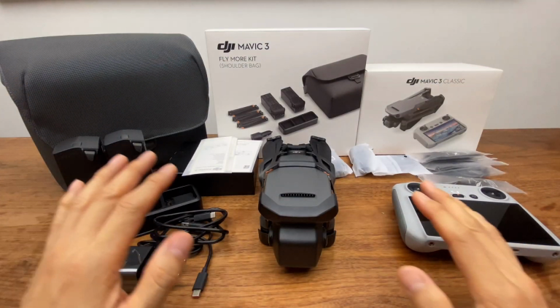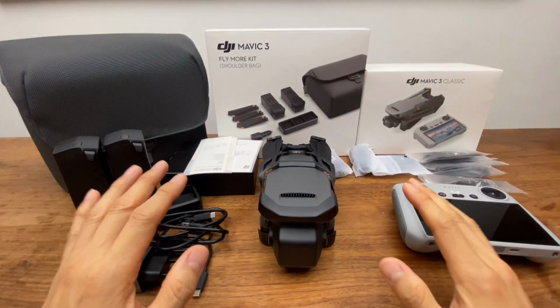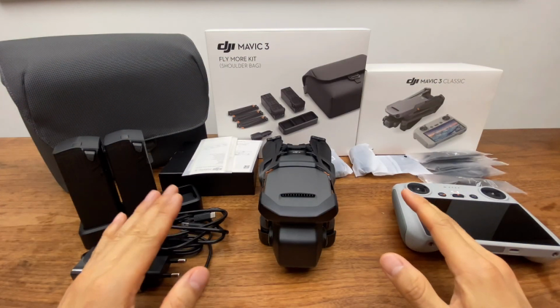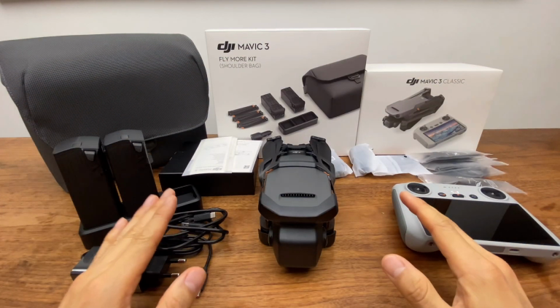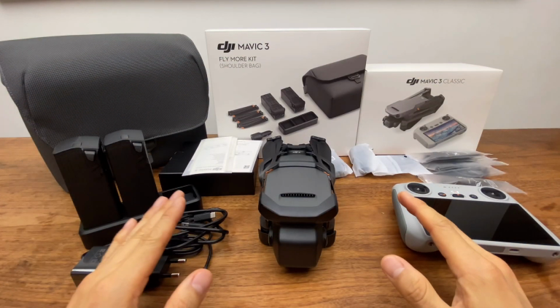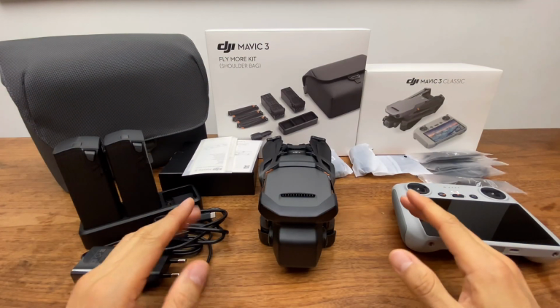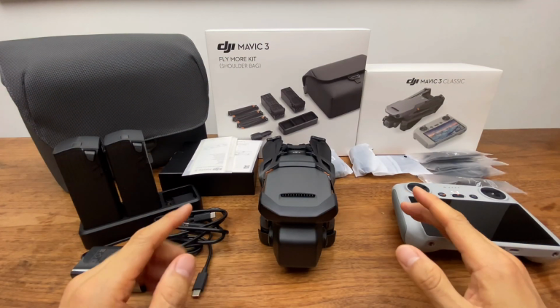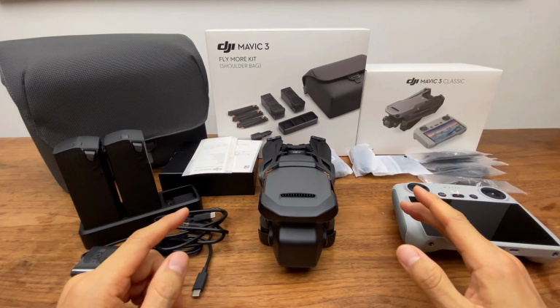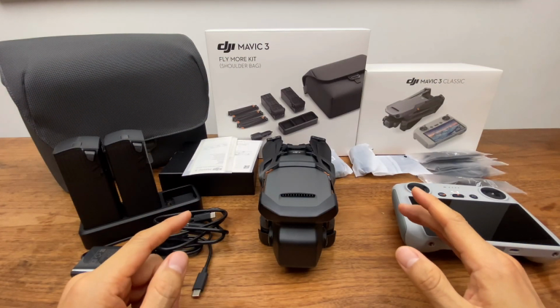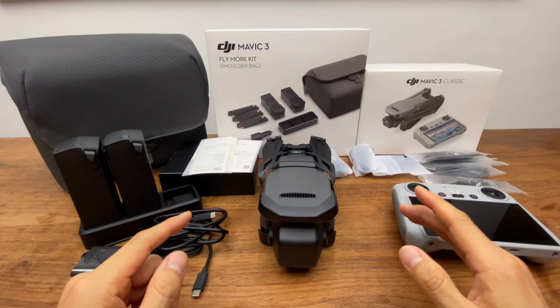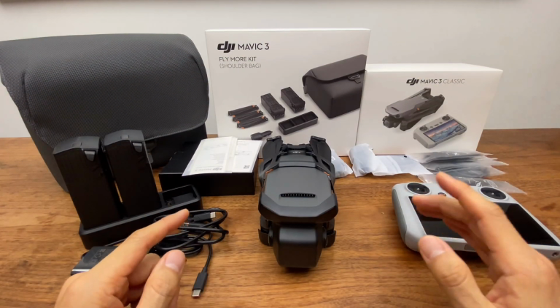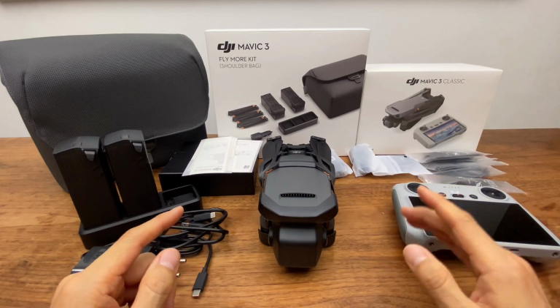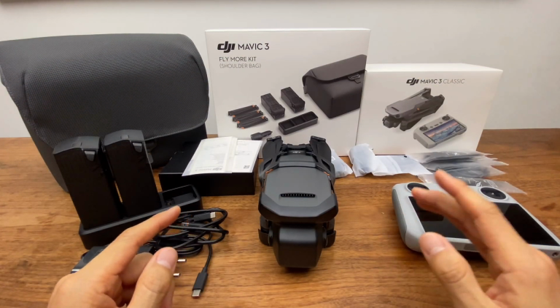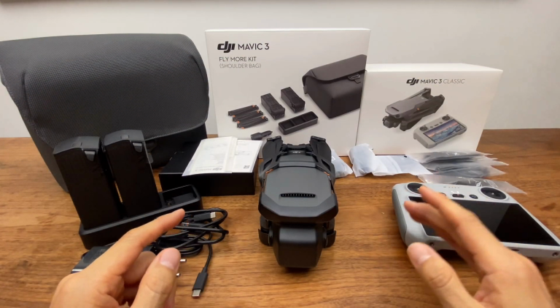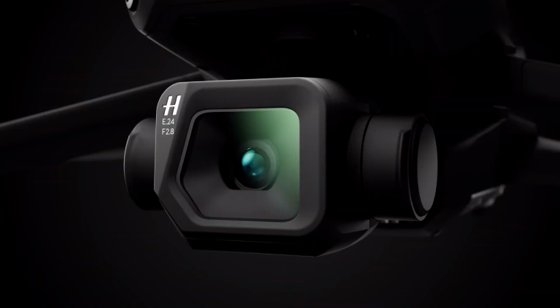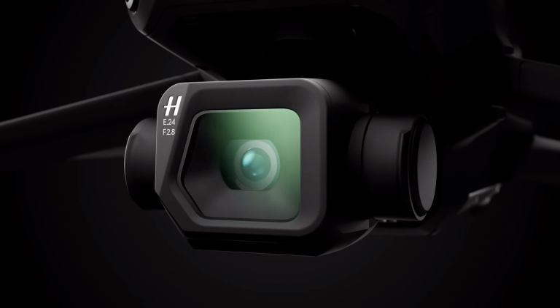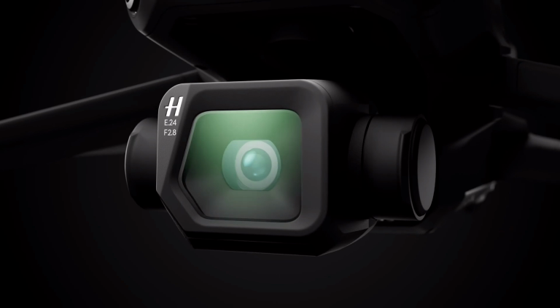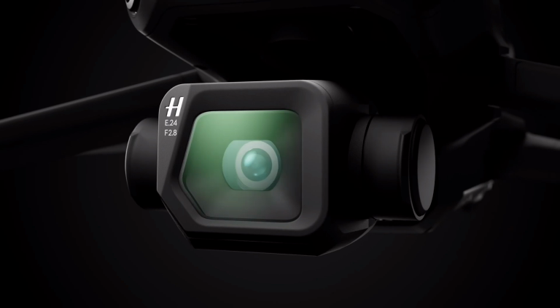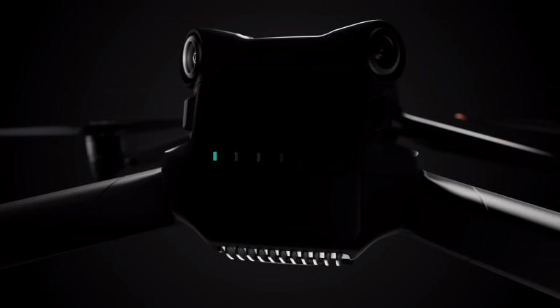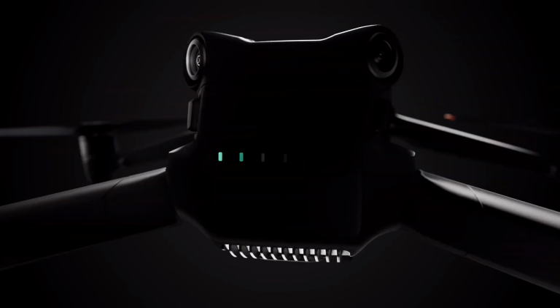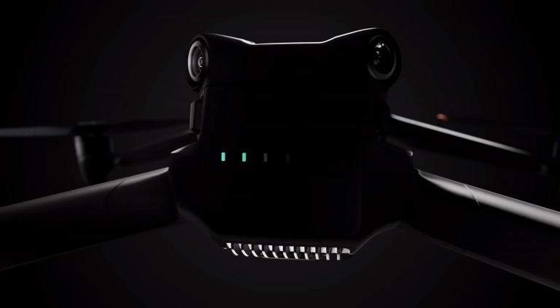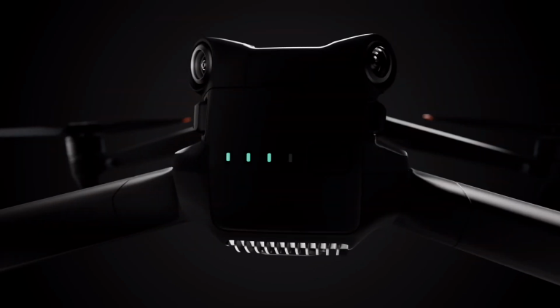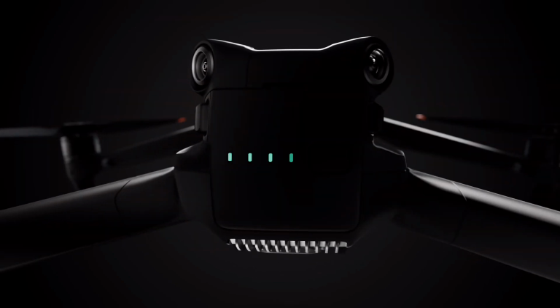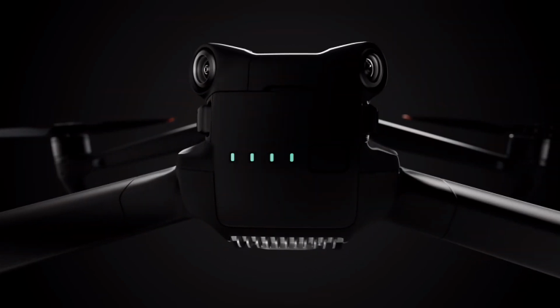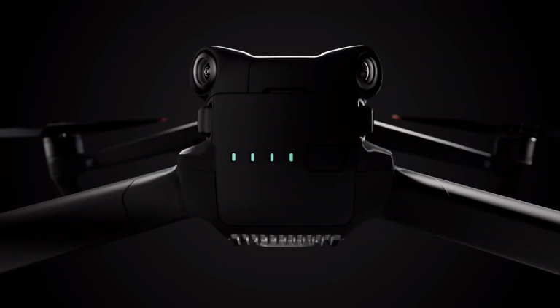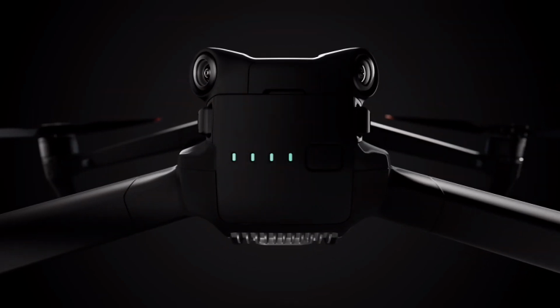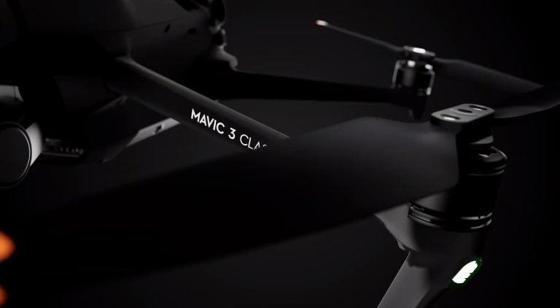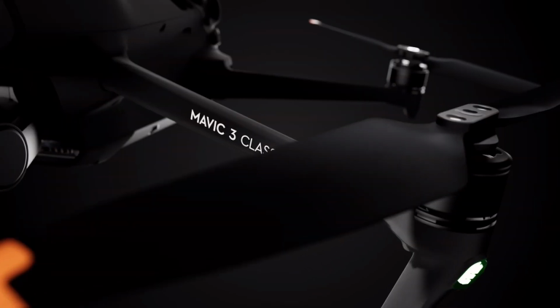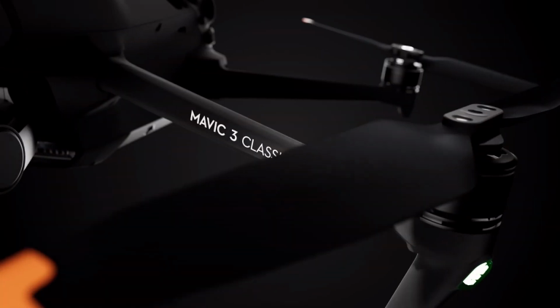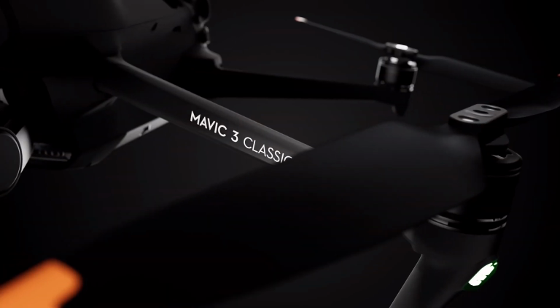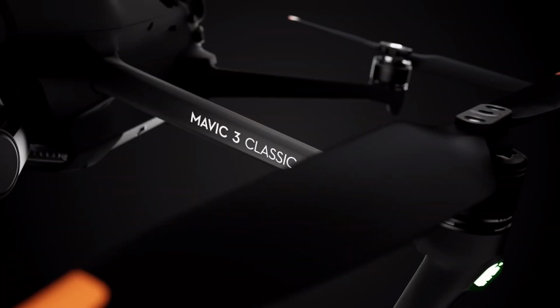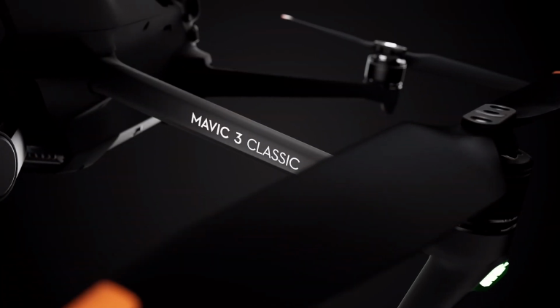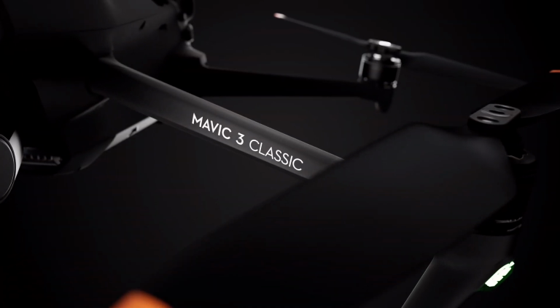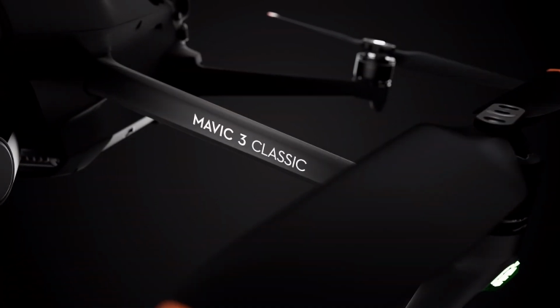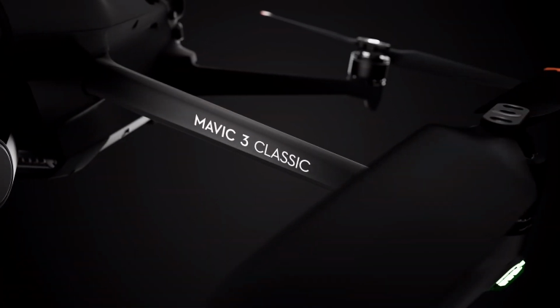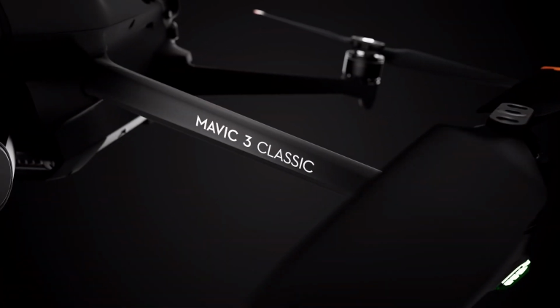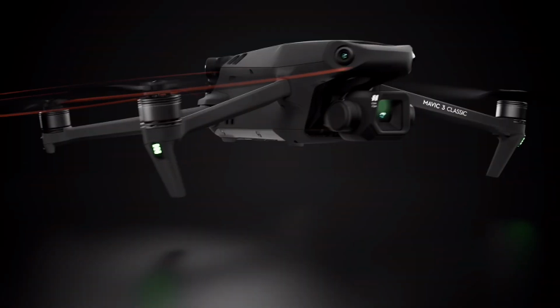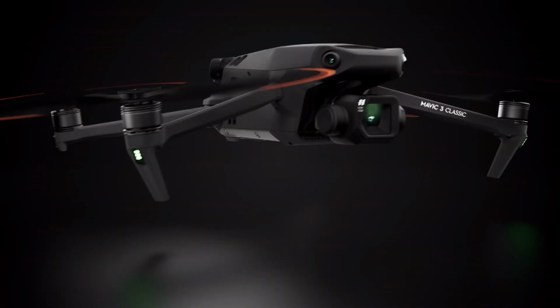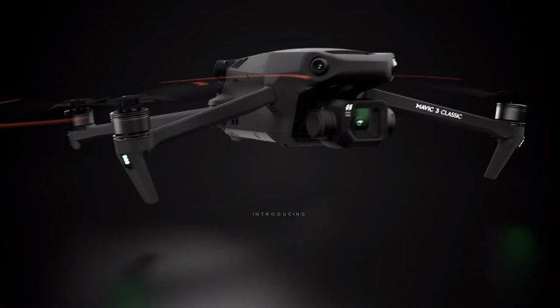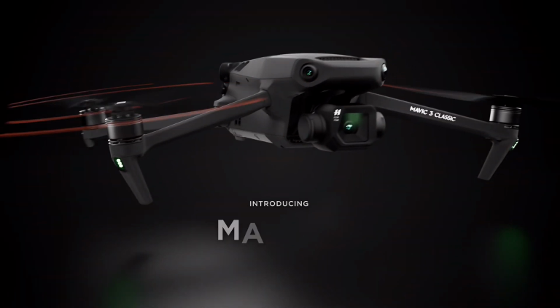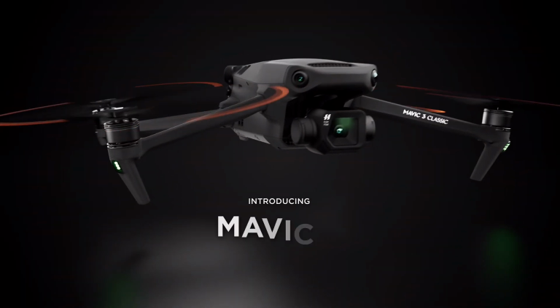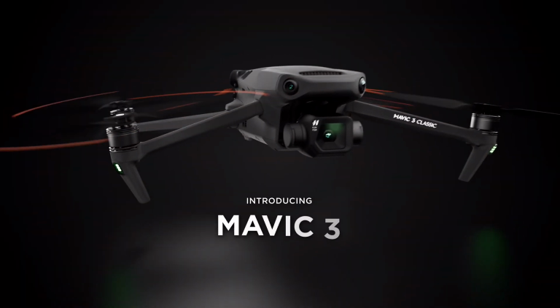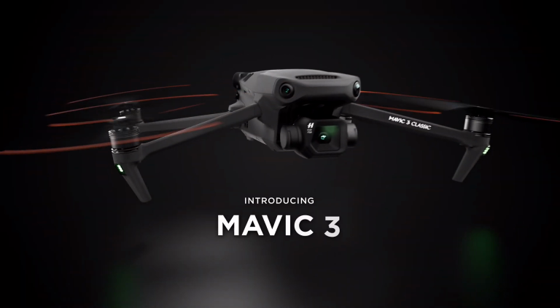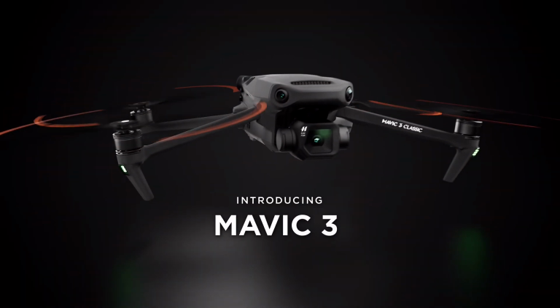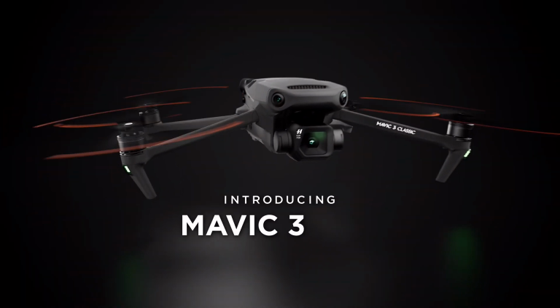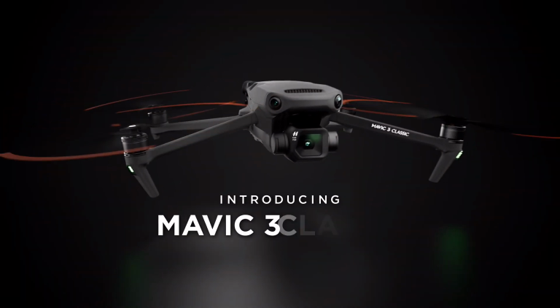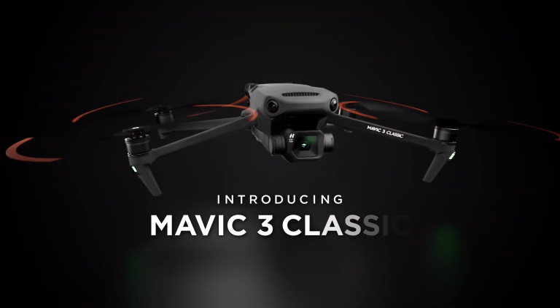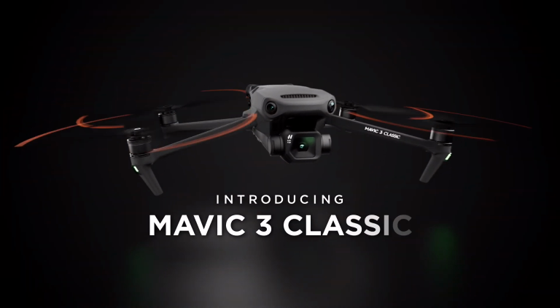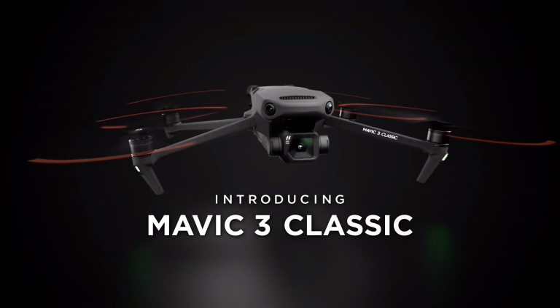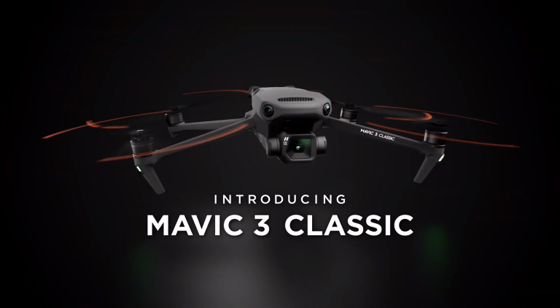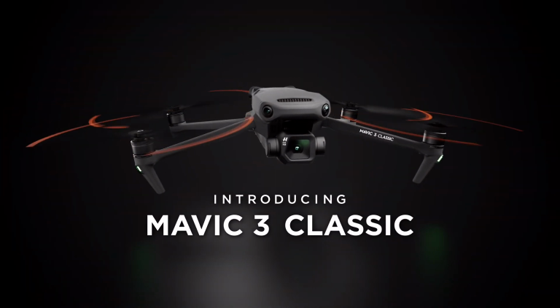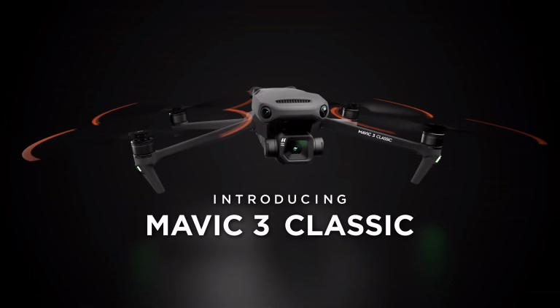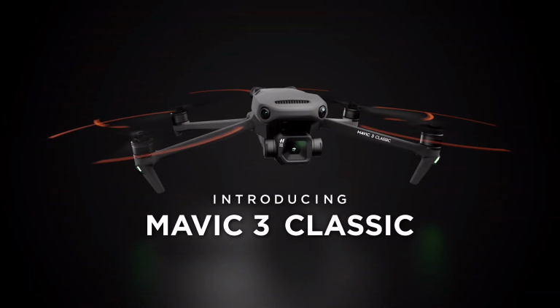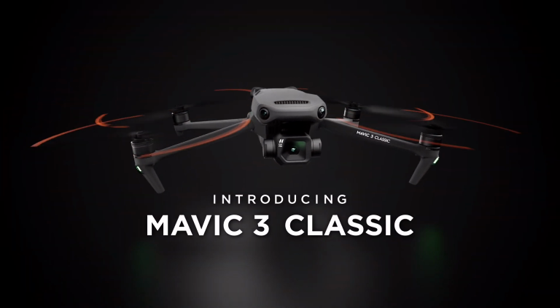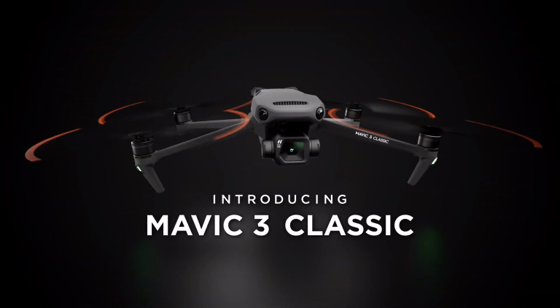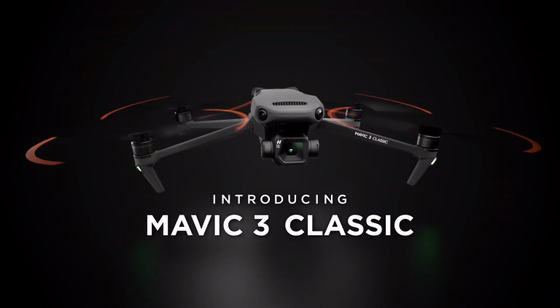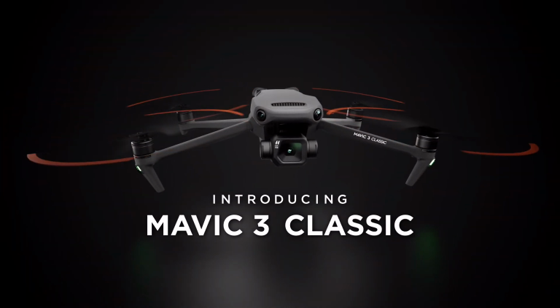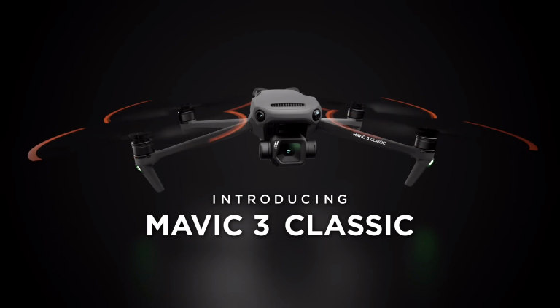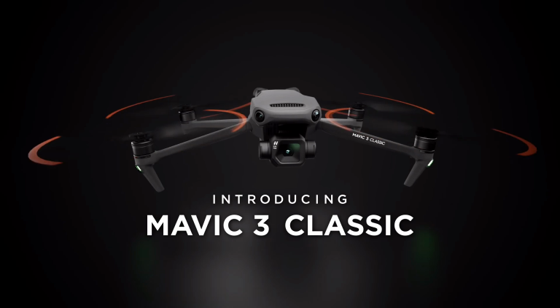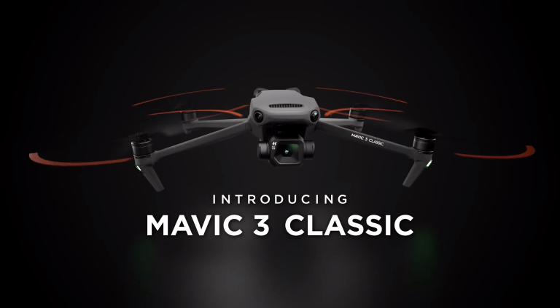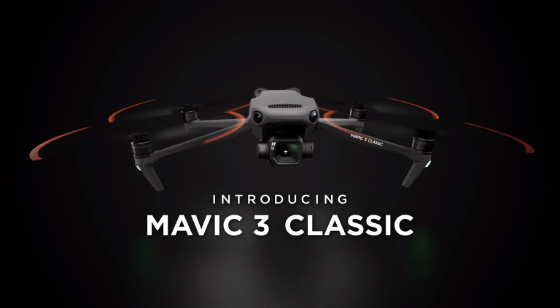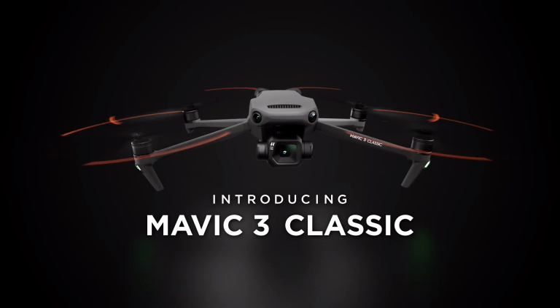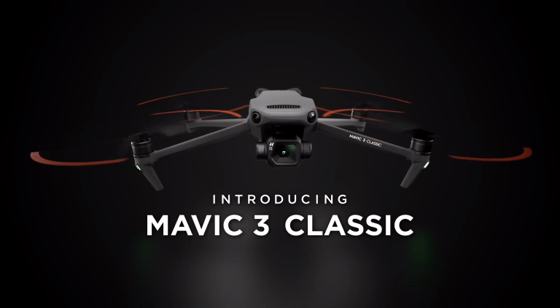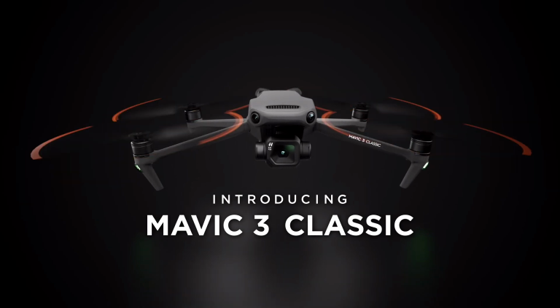Hello everyone, I'm 강아지. Today, I'm going to talk about the Mavic 3 Classic design and features.